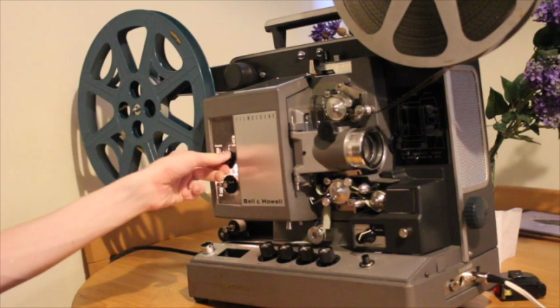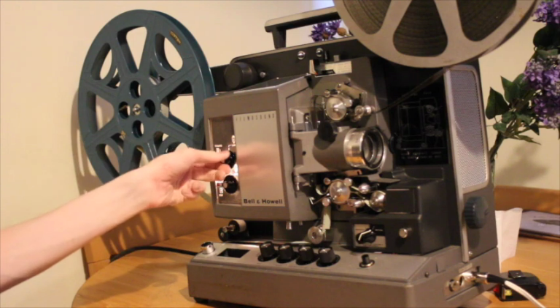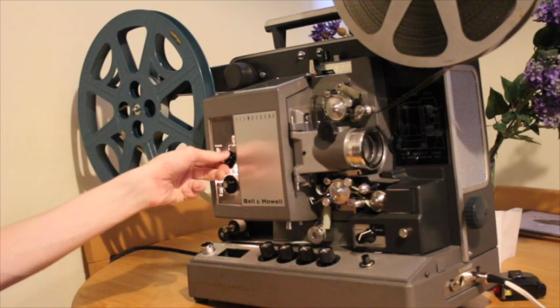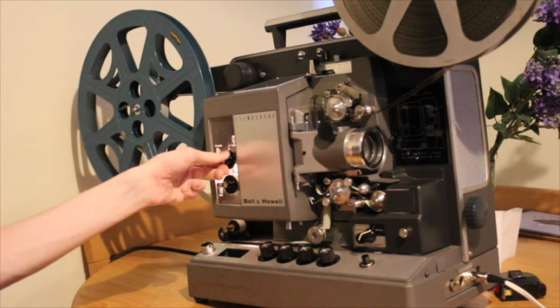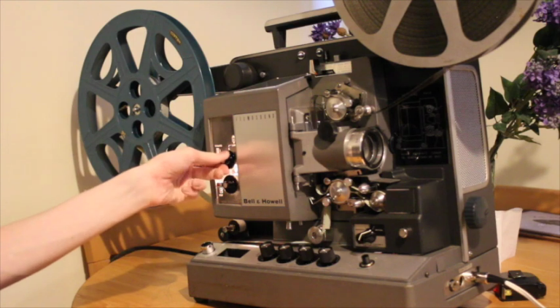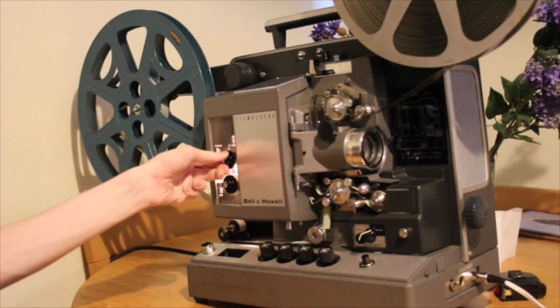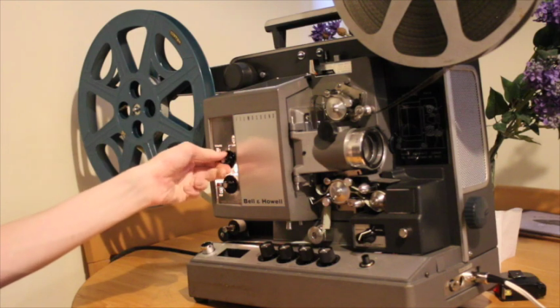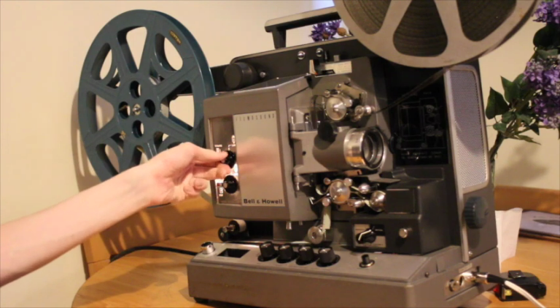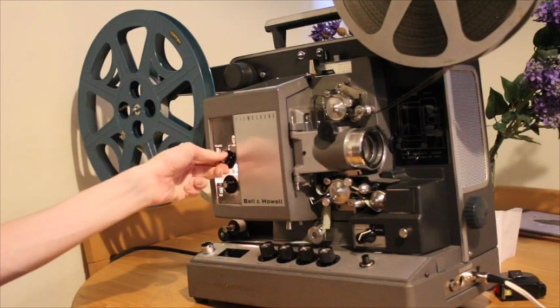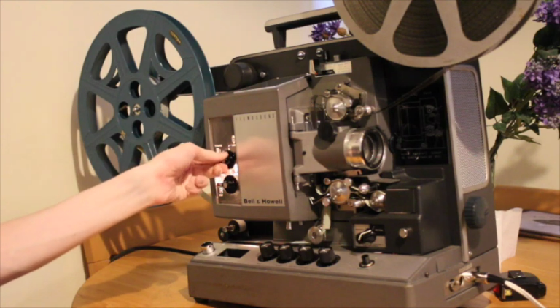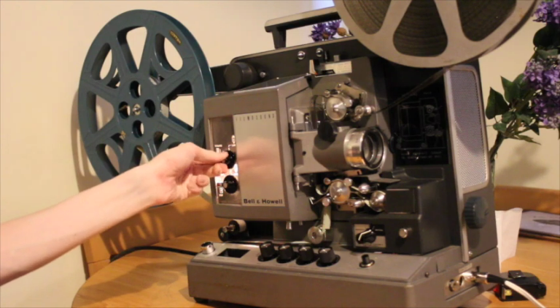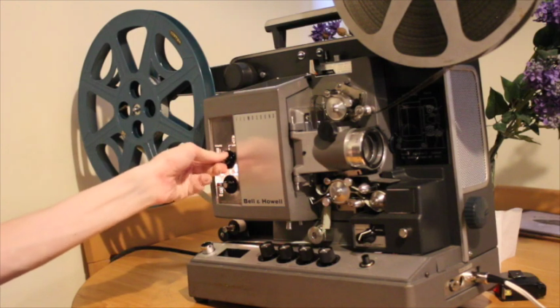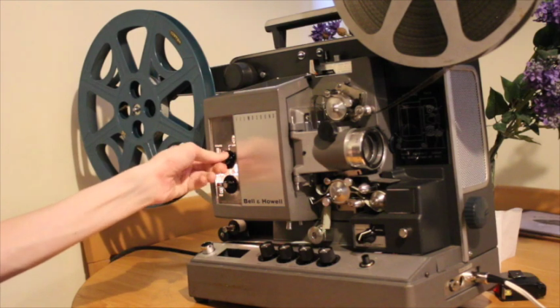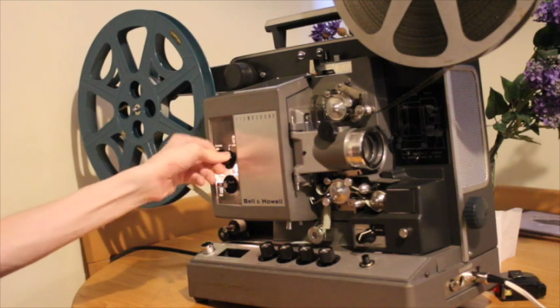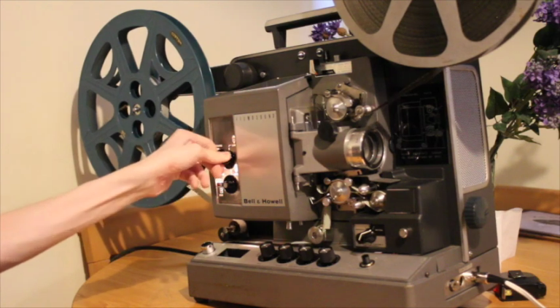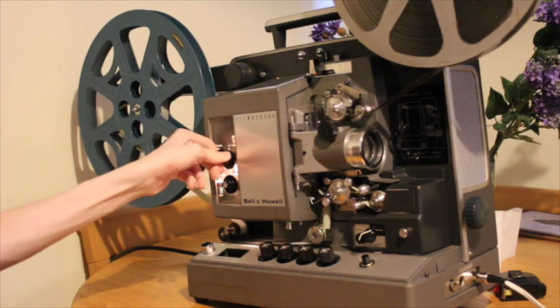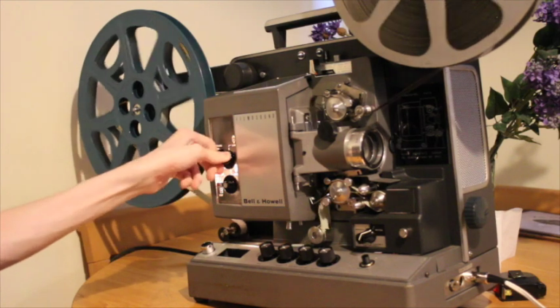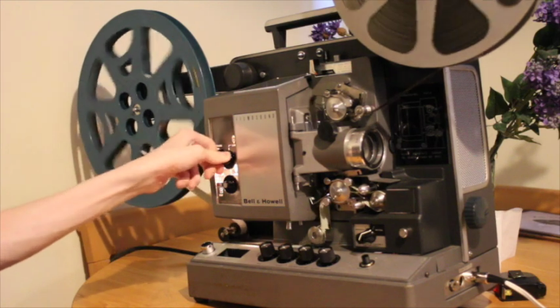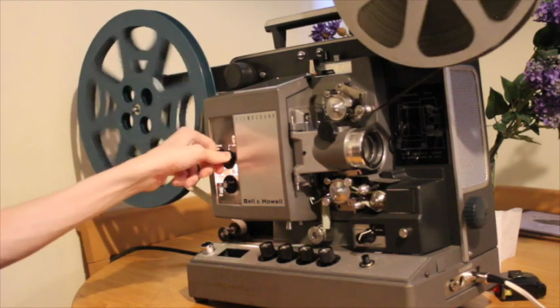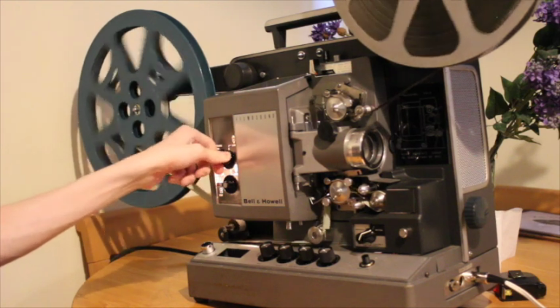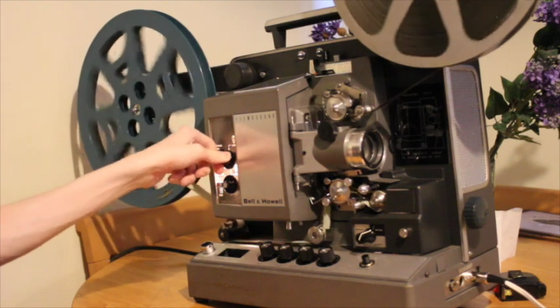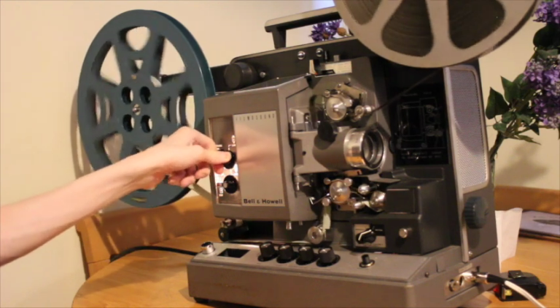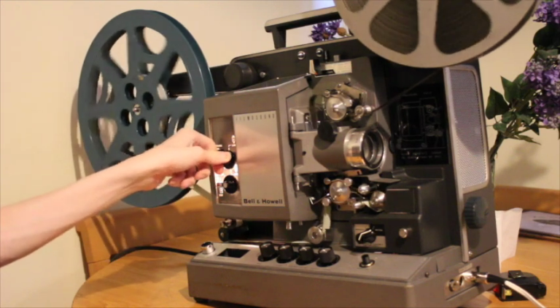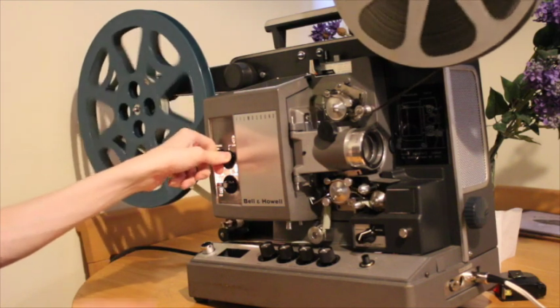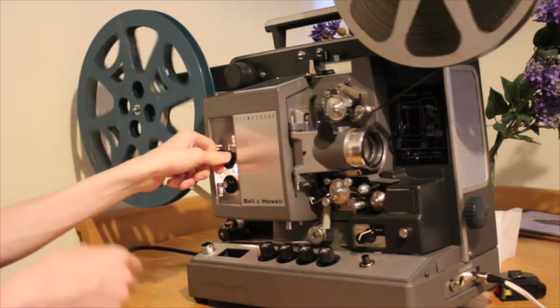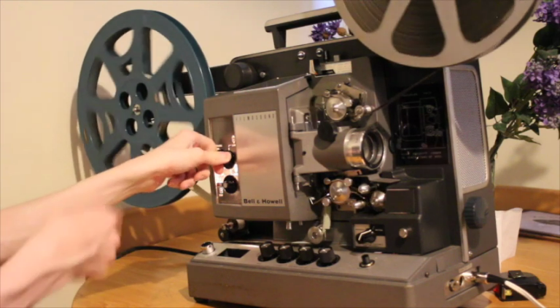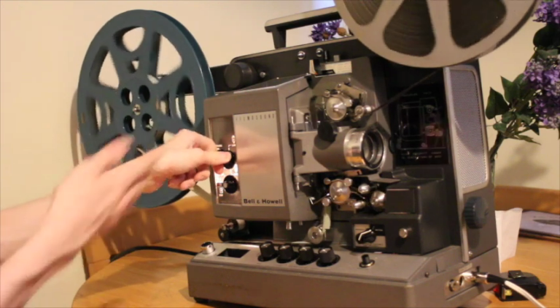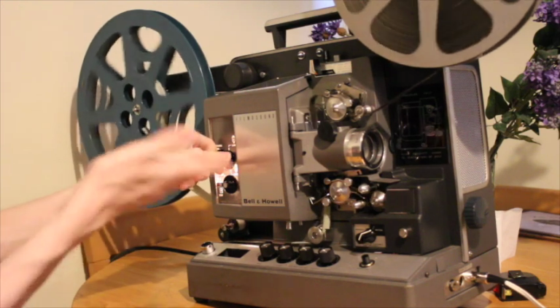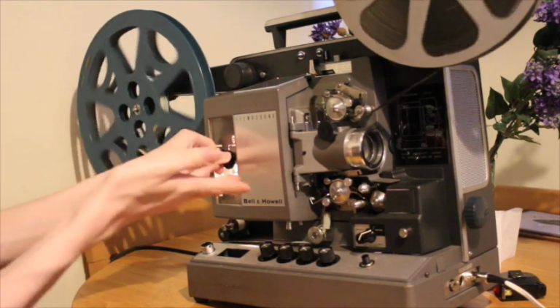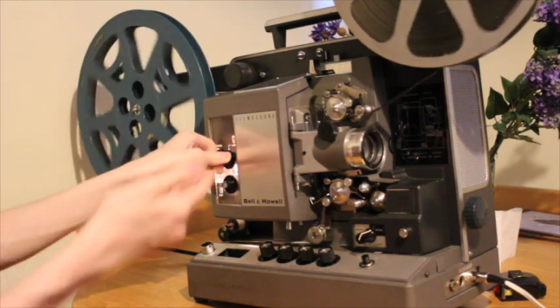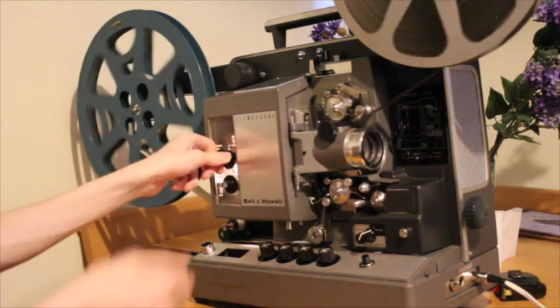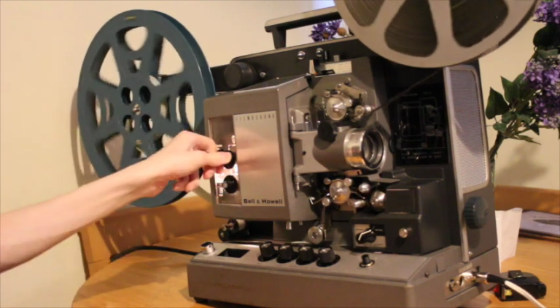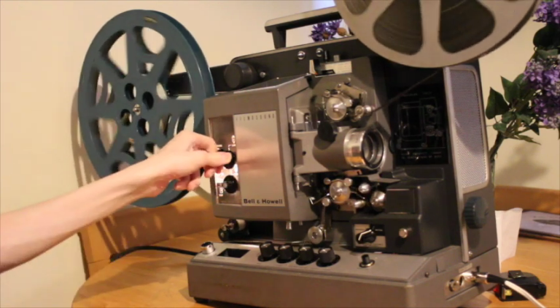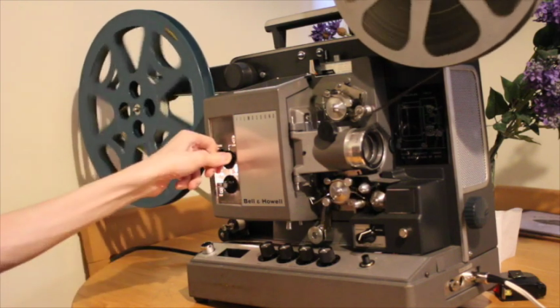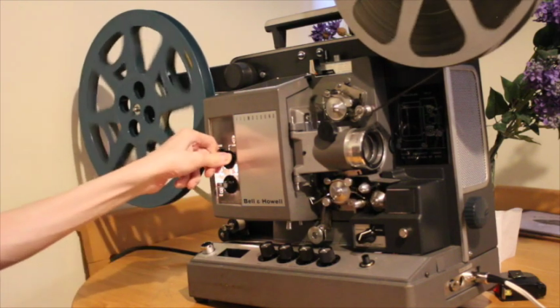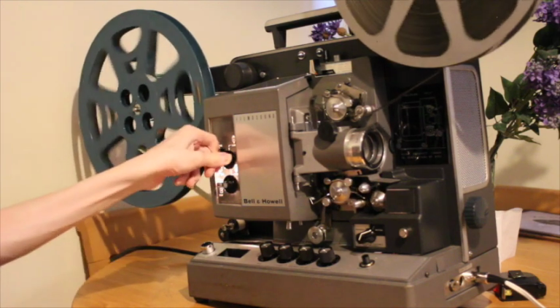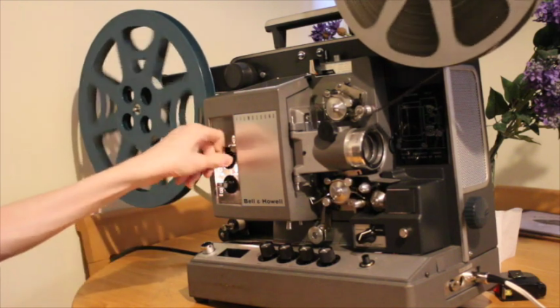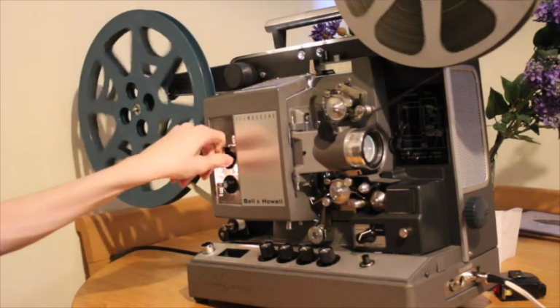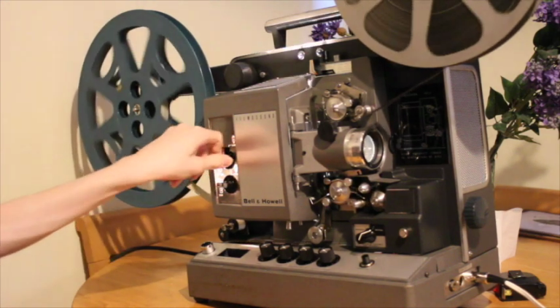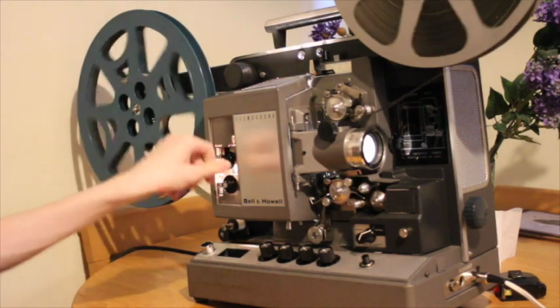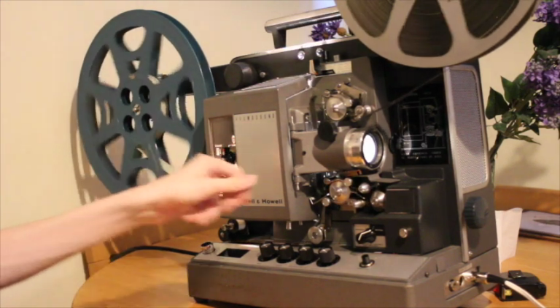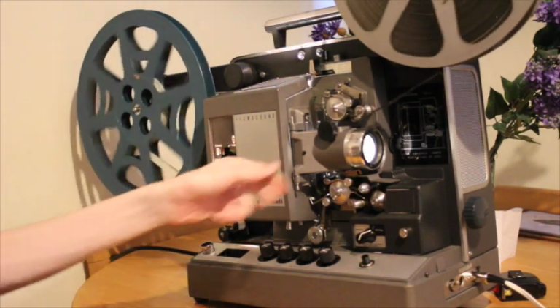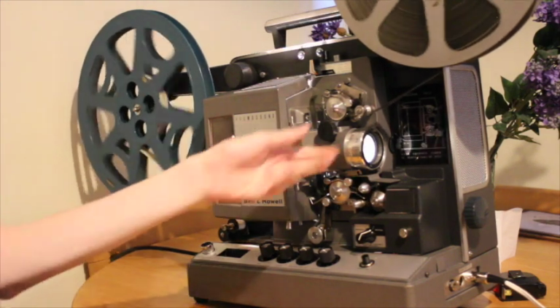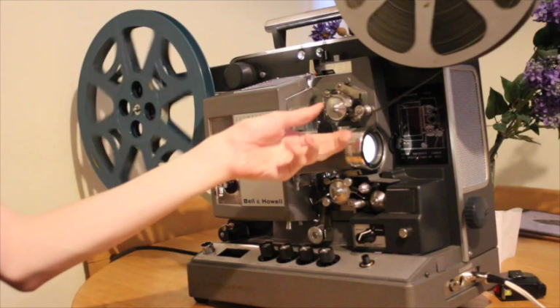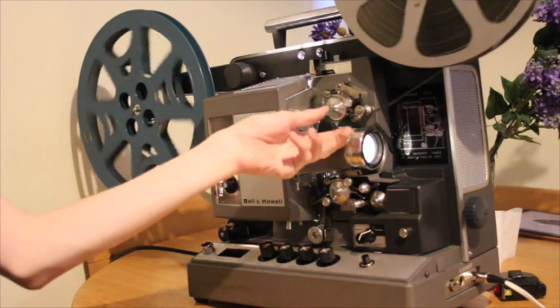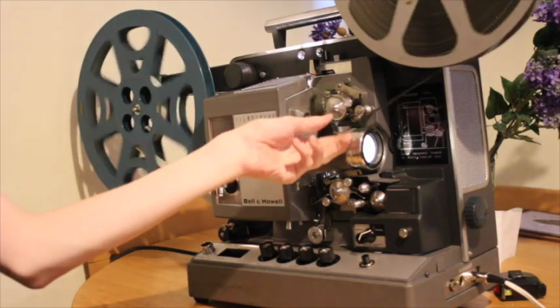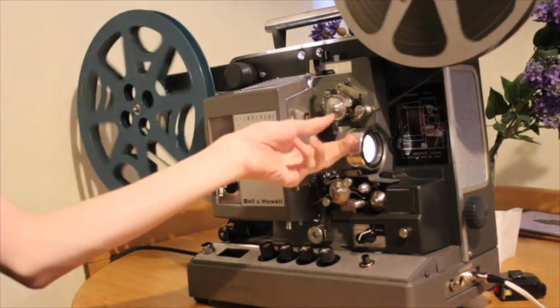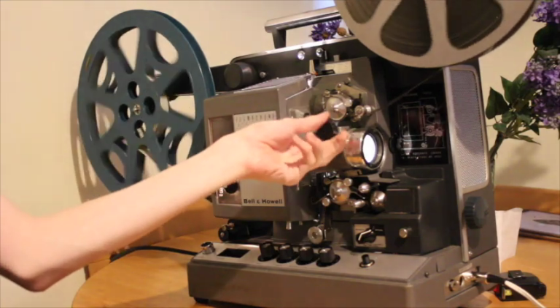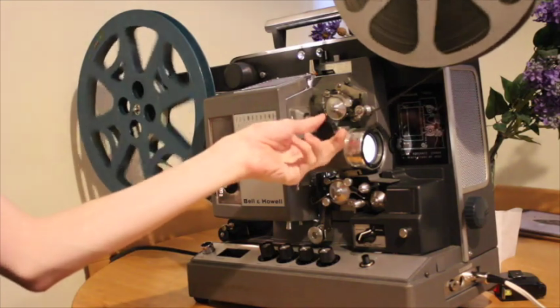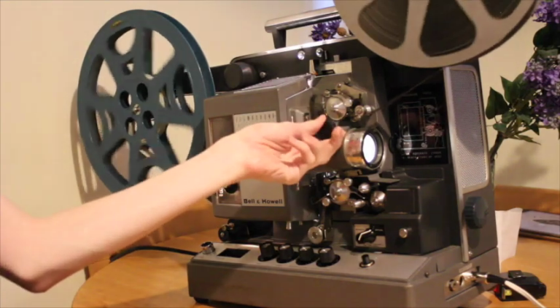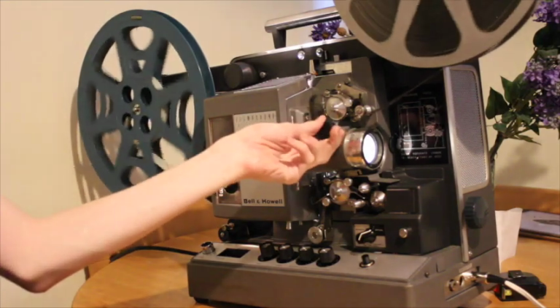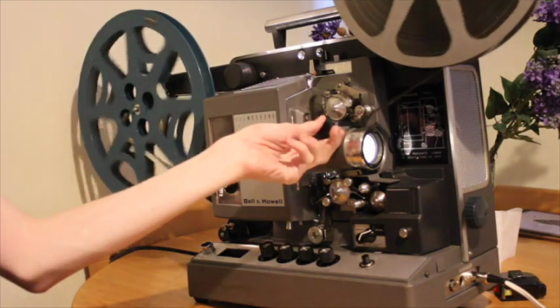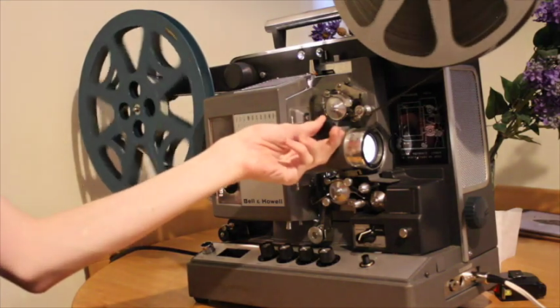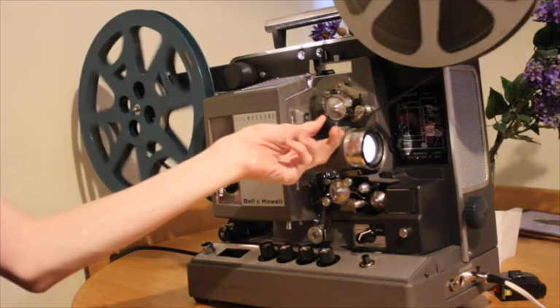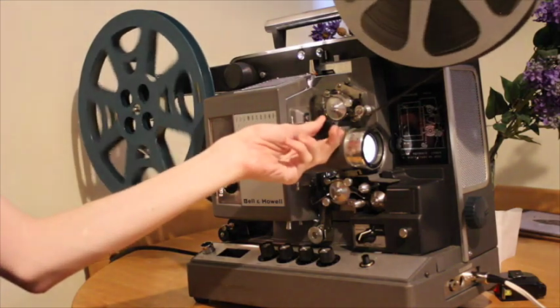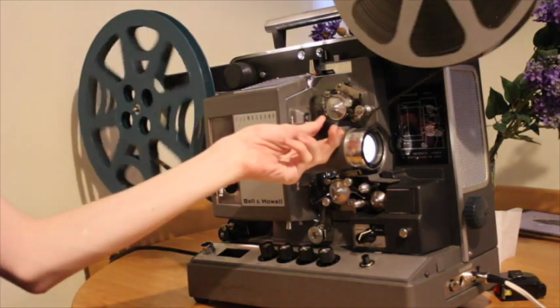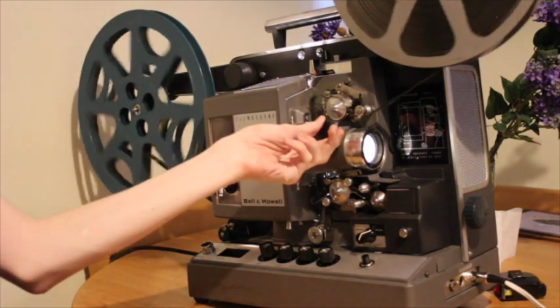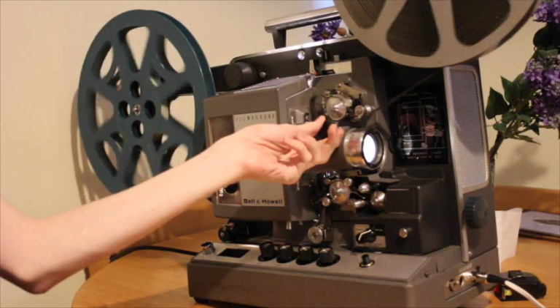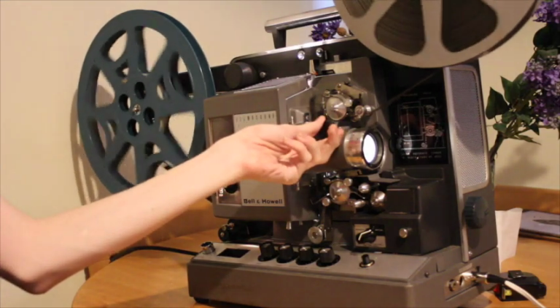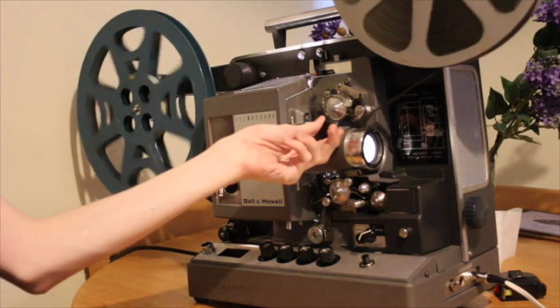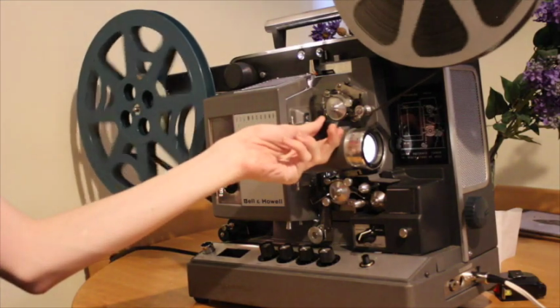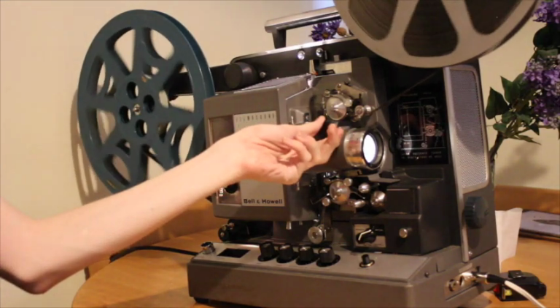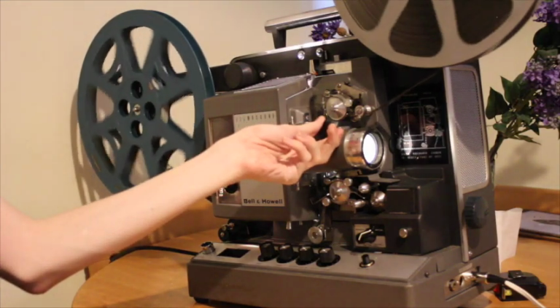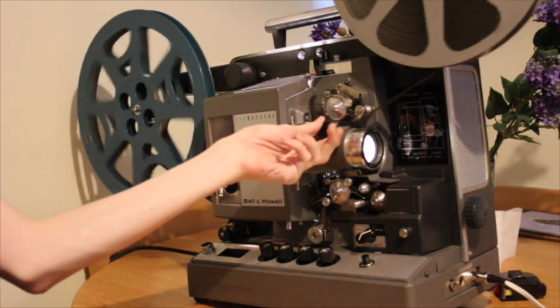Turn the projector on, make sure it's all going through, and then focus on your screen.